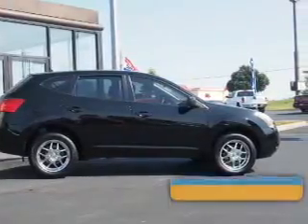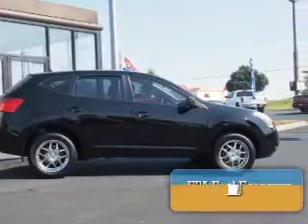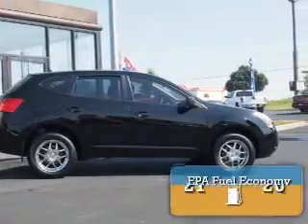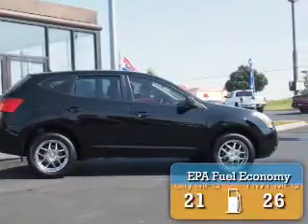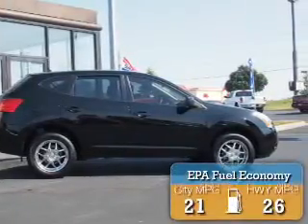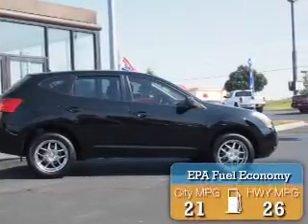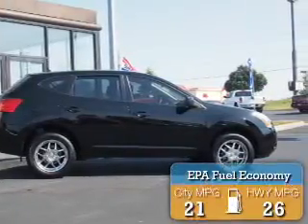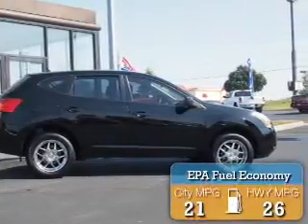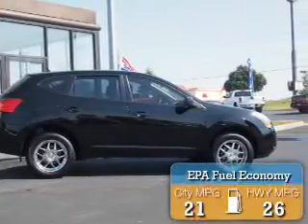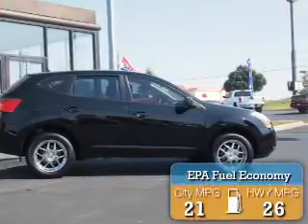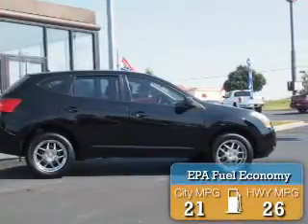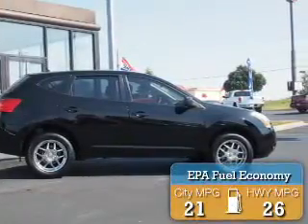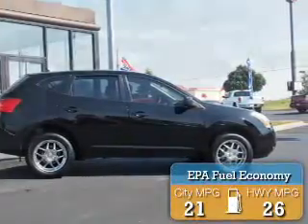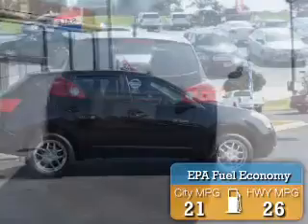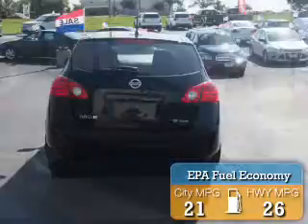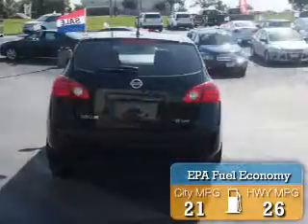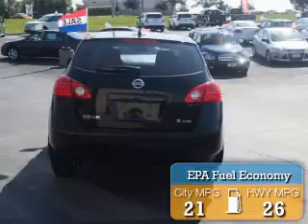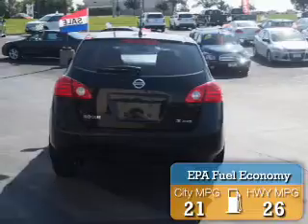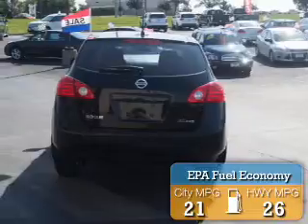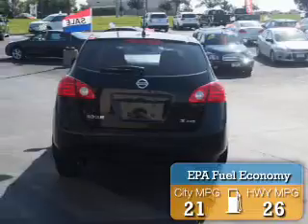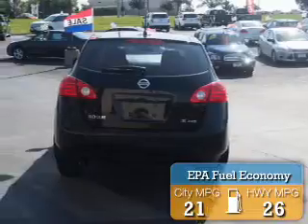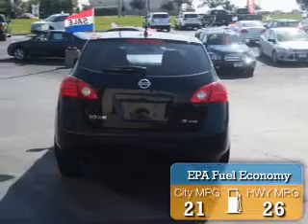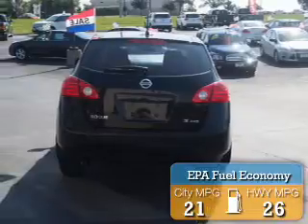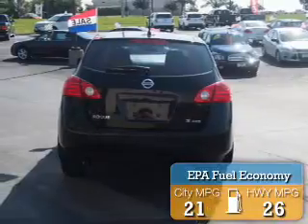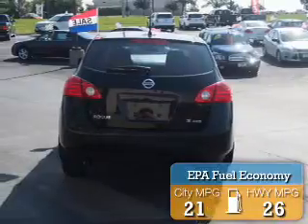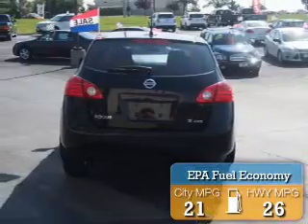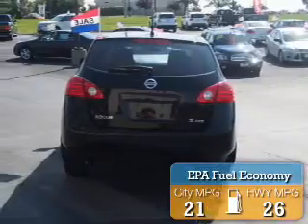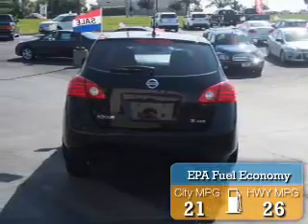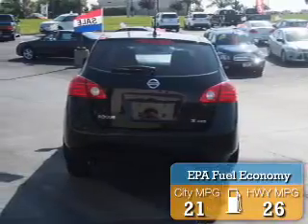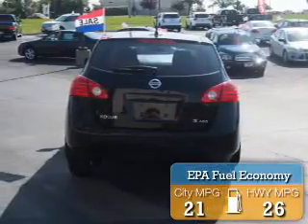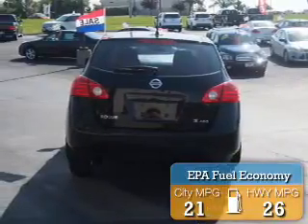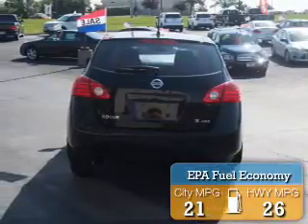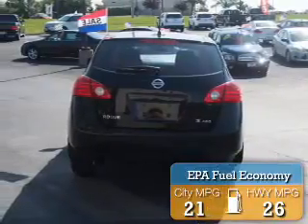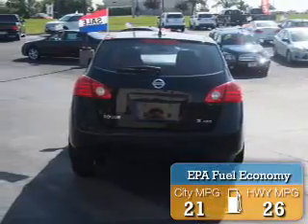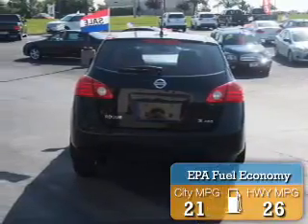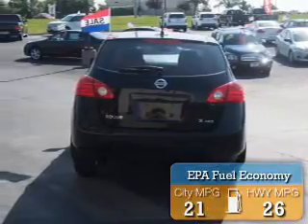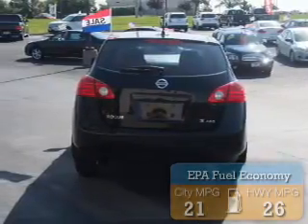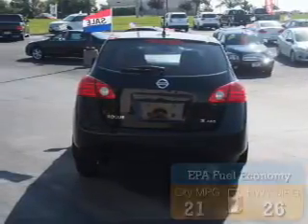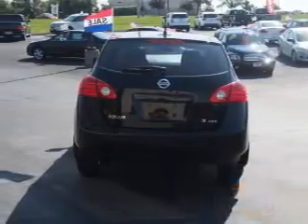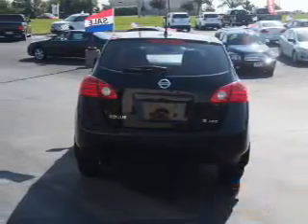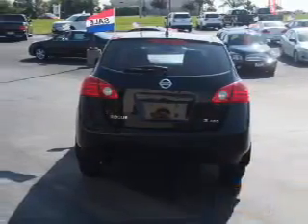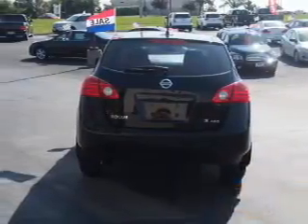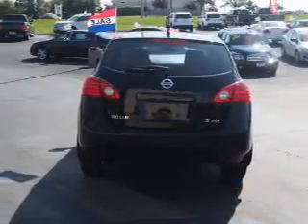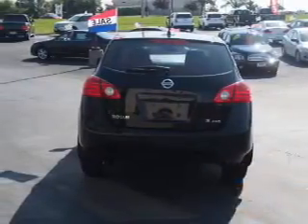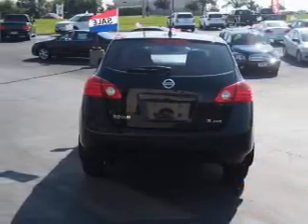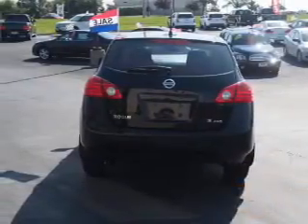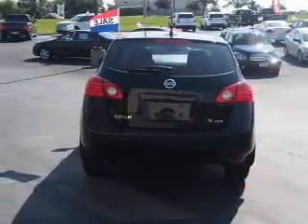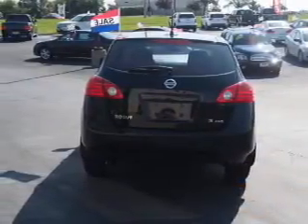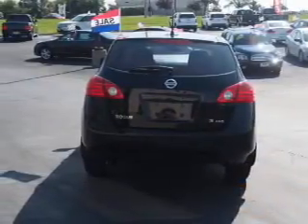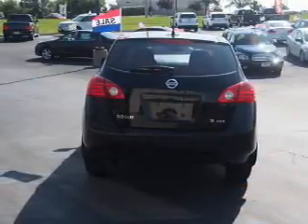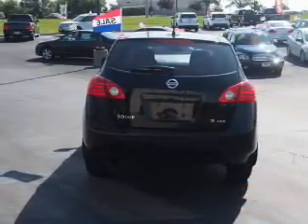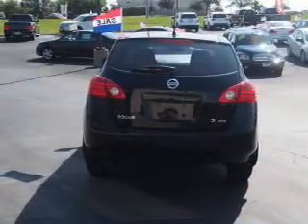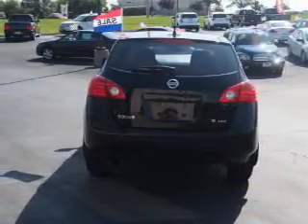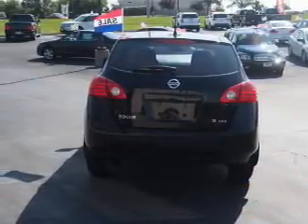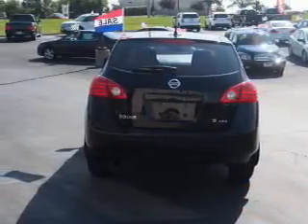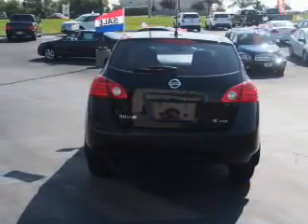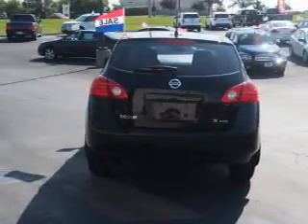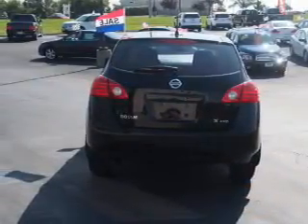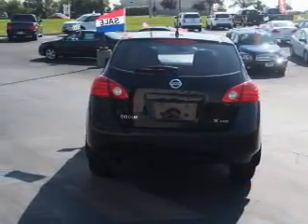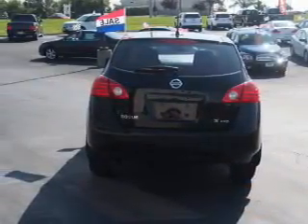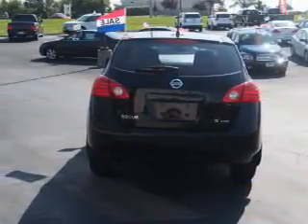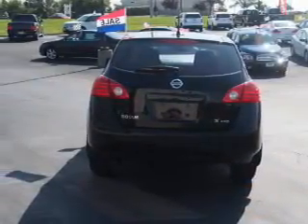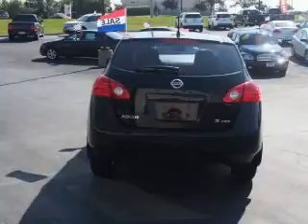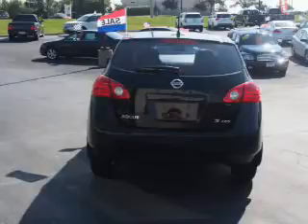Great fuel efficiency — saves you money by requiring fewer trips to the gas station. The features include keyless entry and anti-lock brakes.